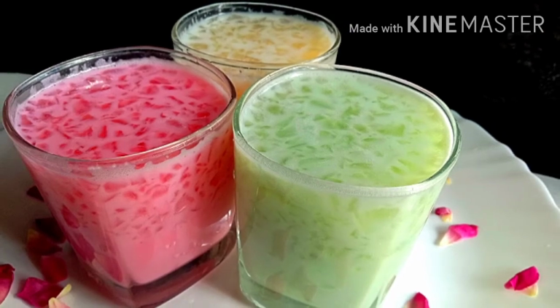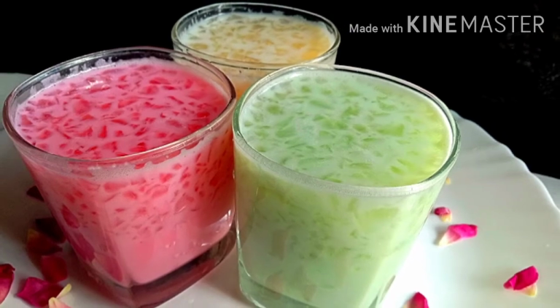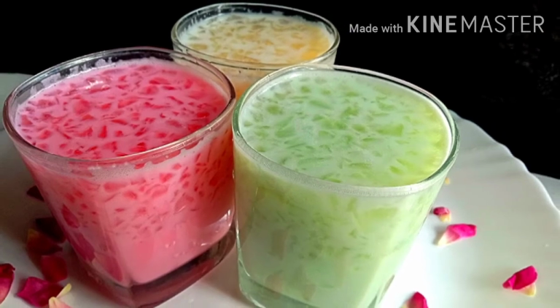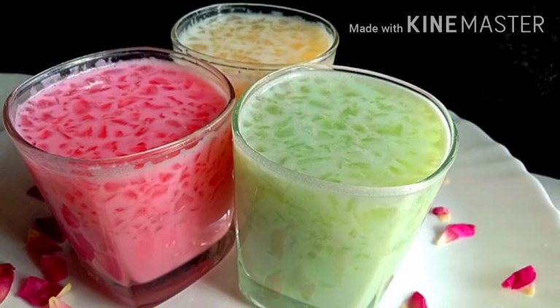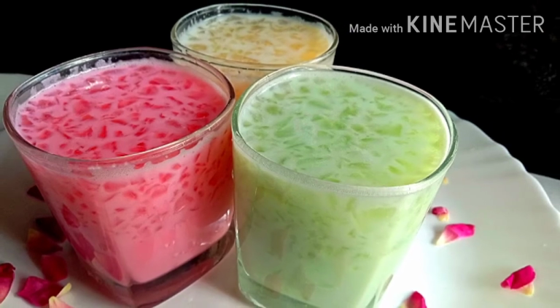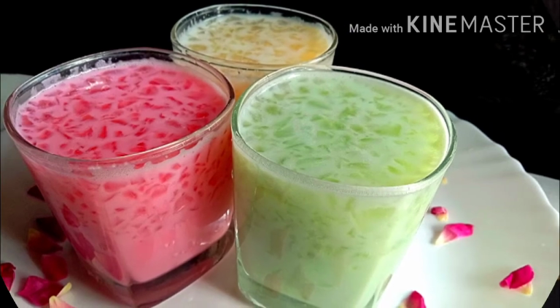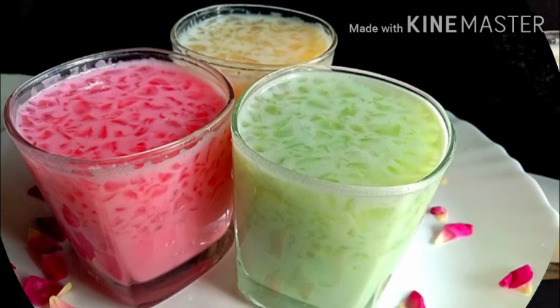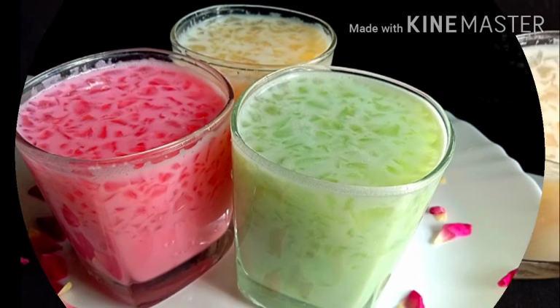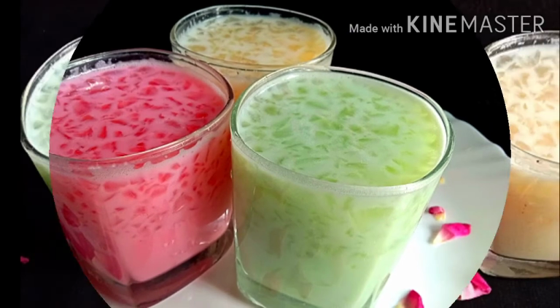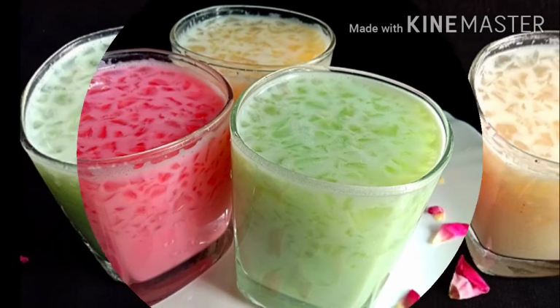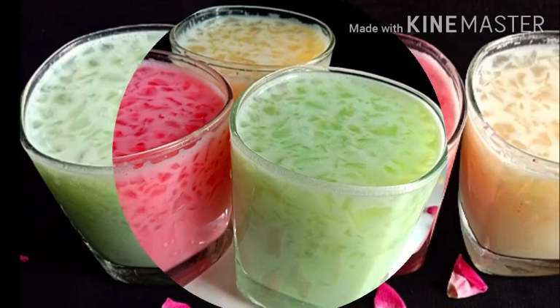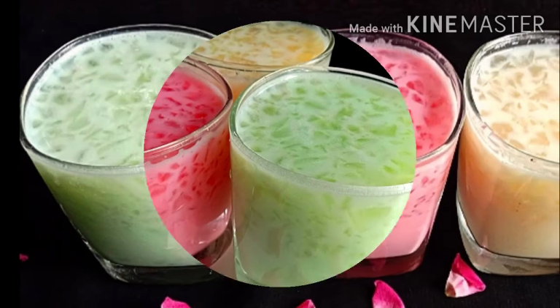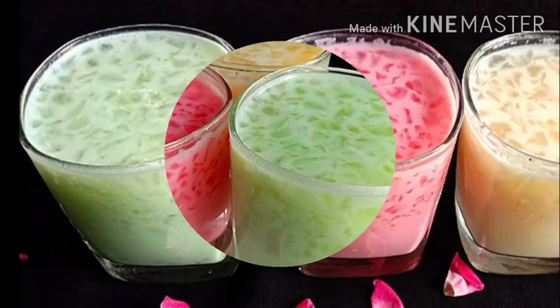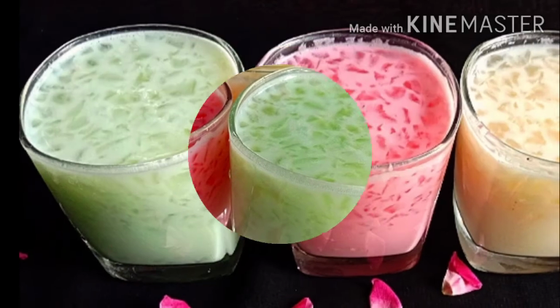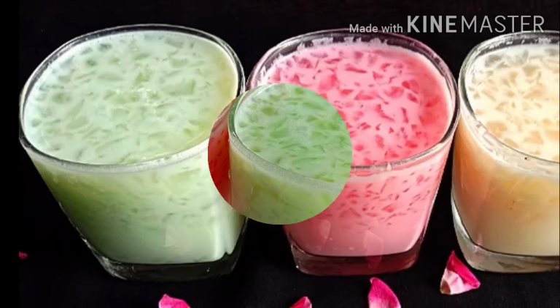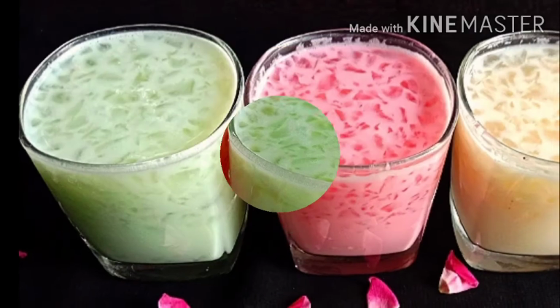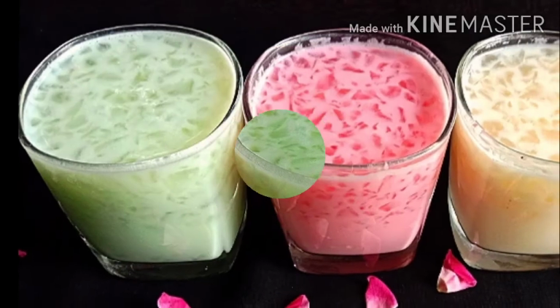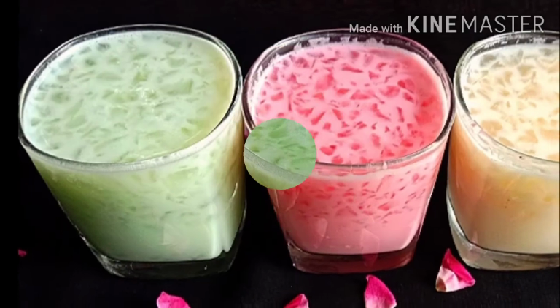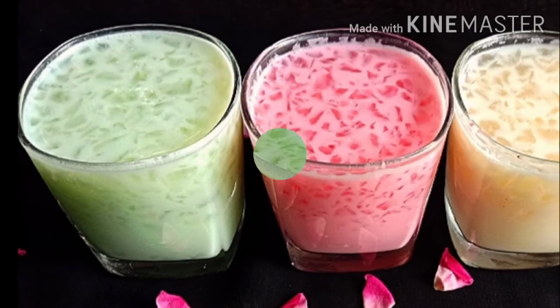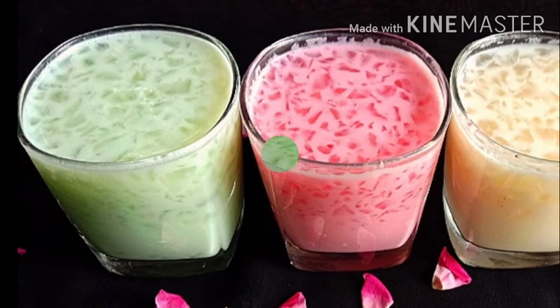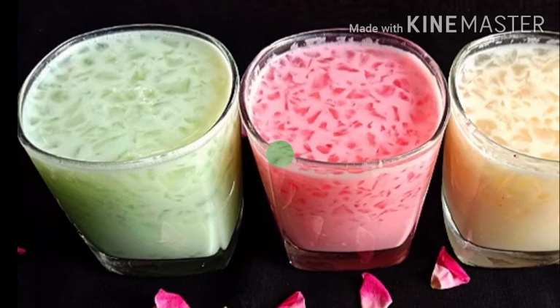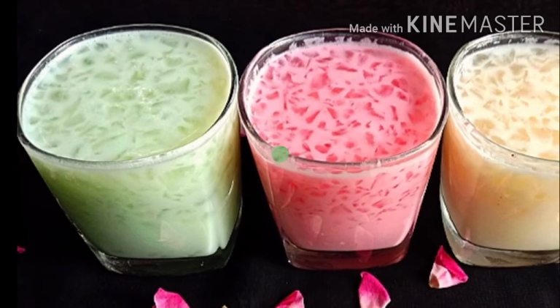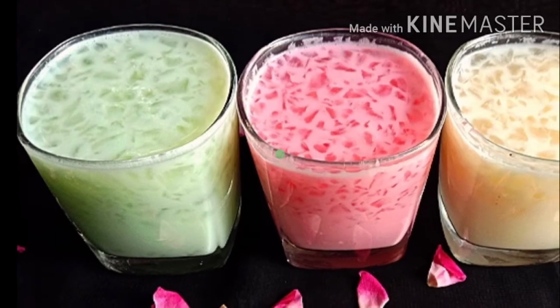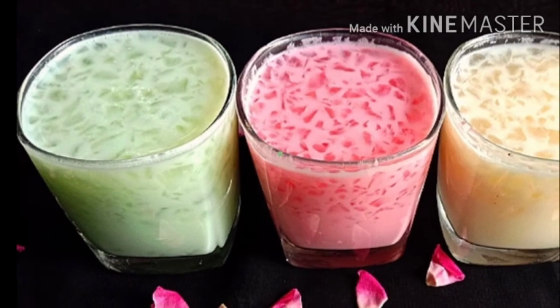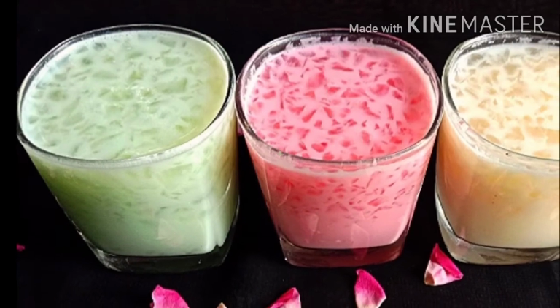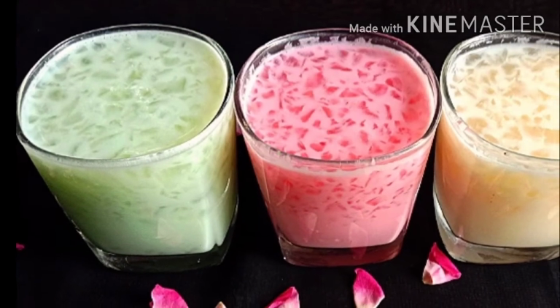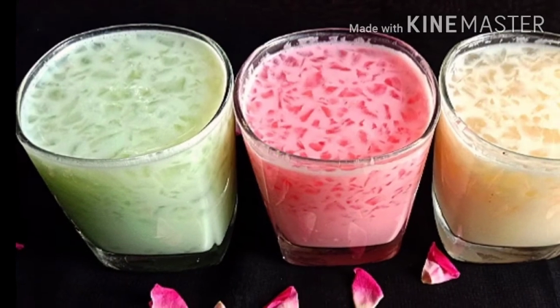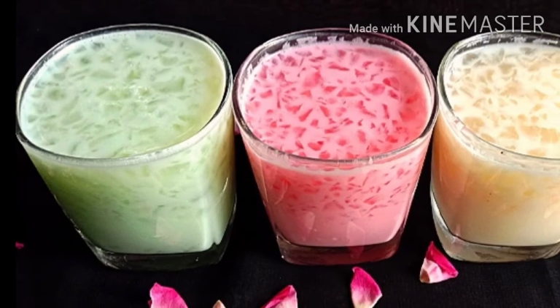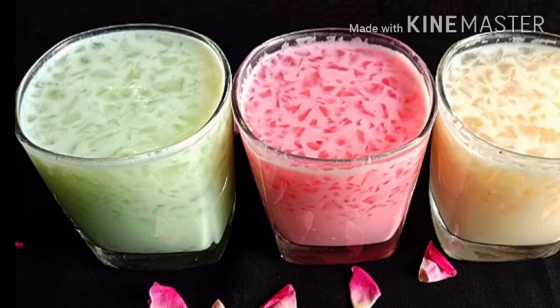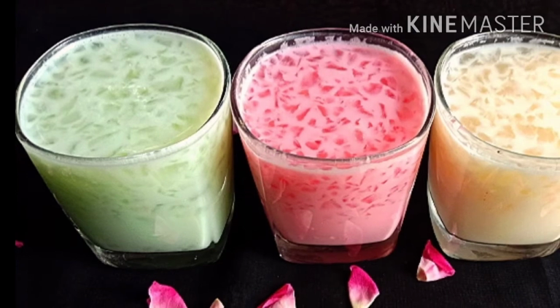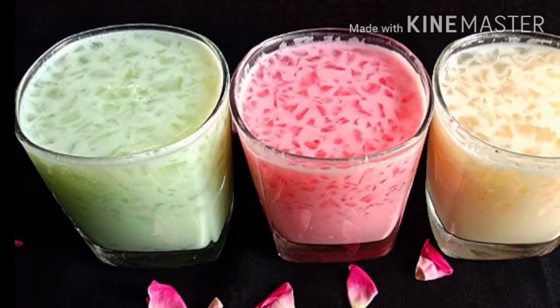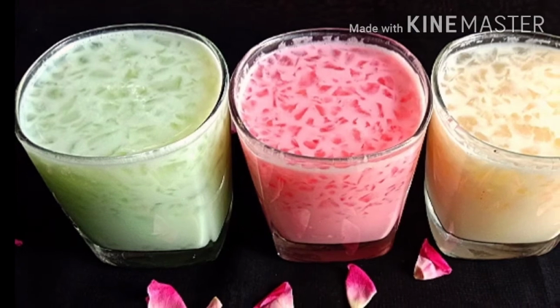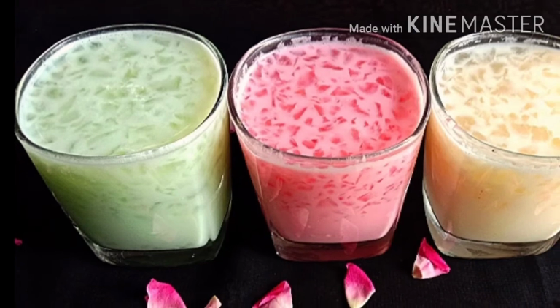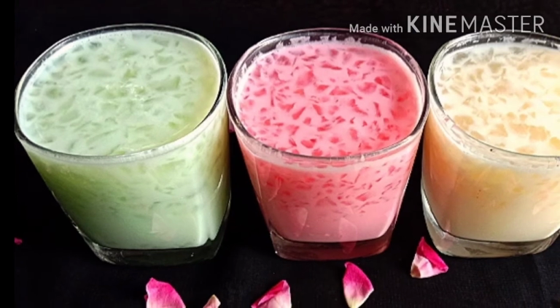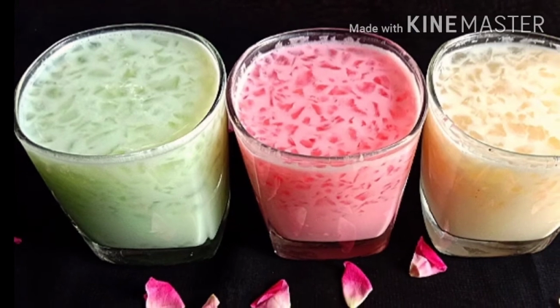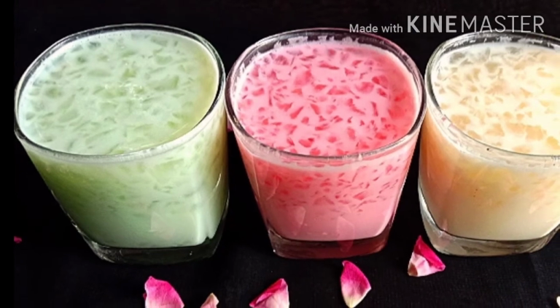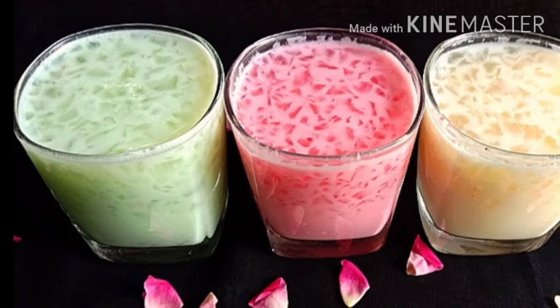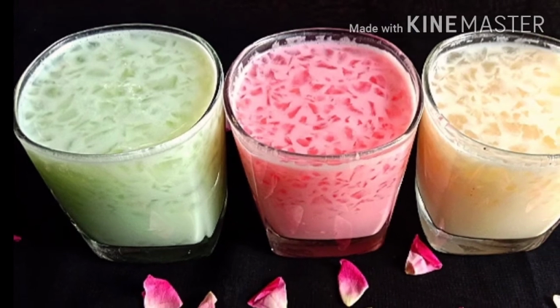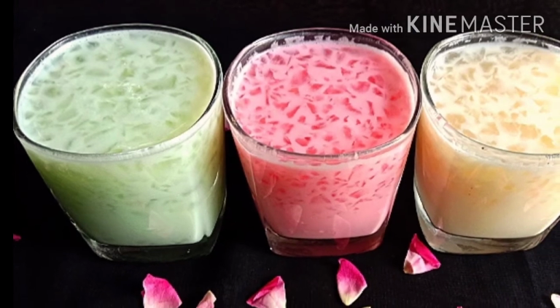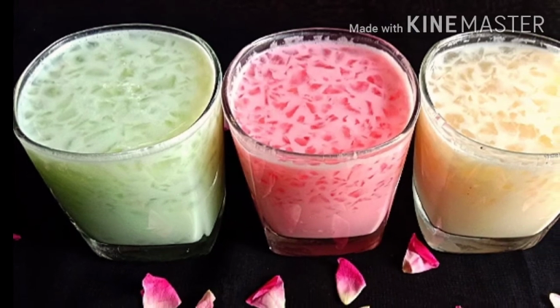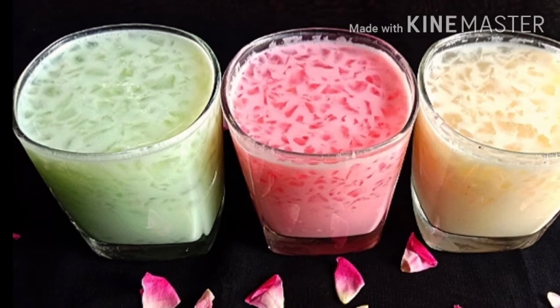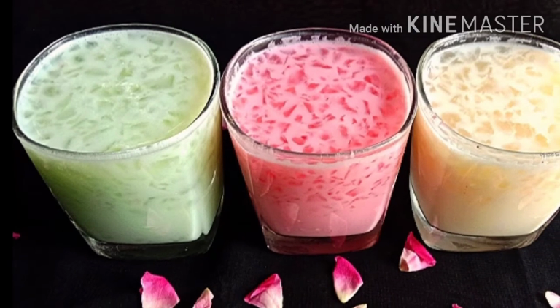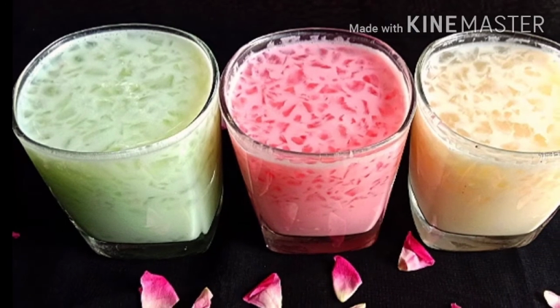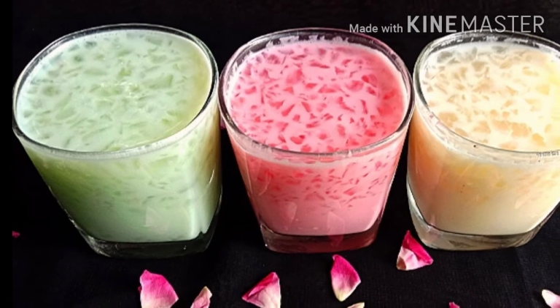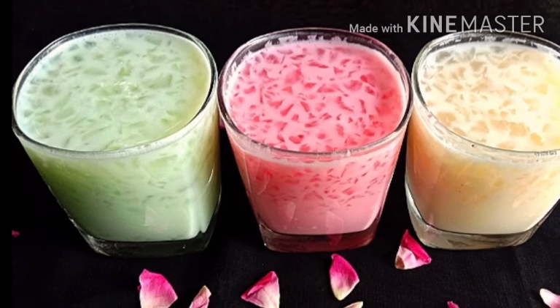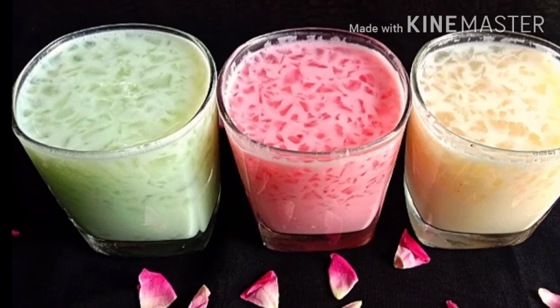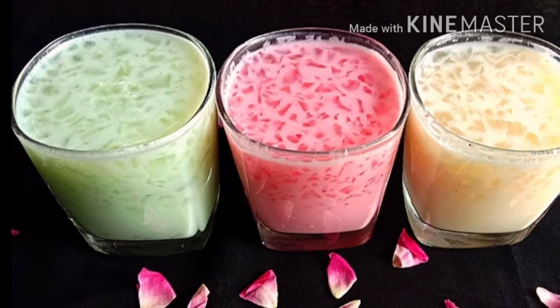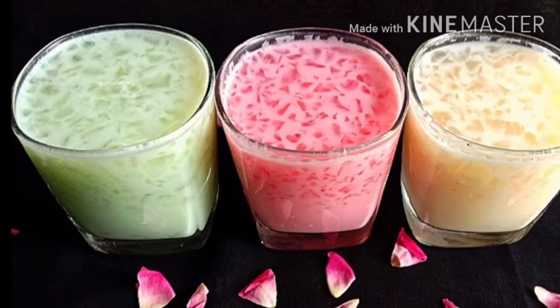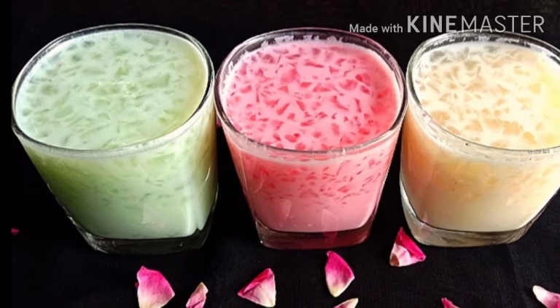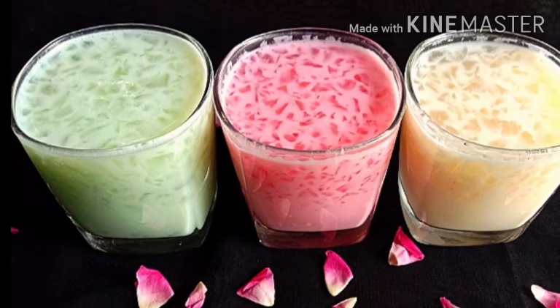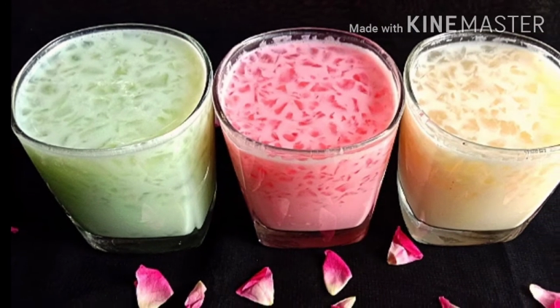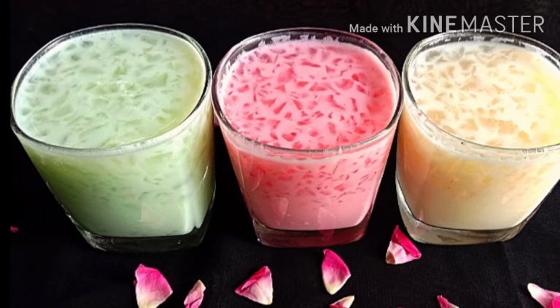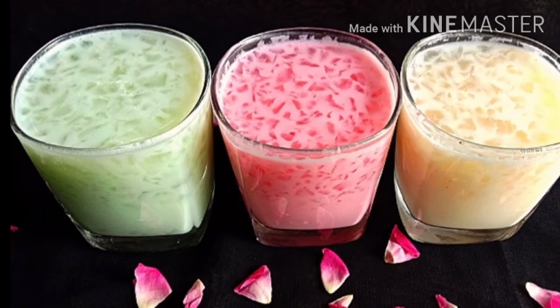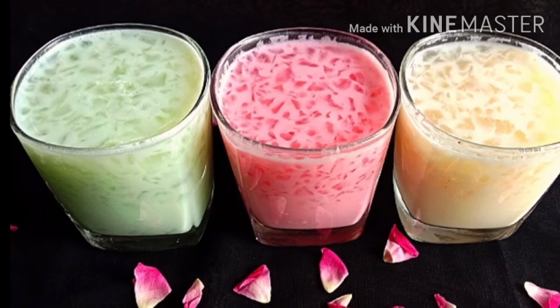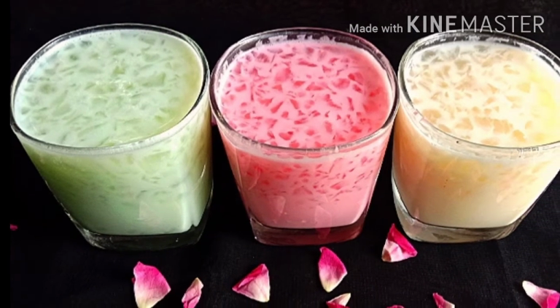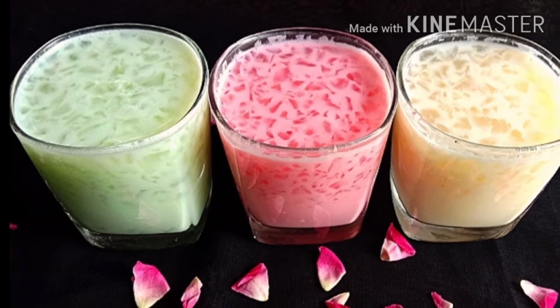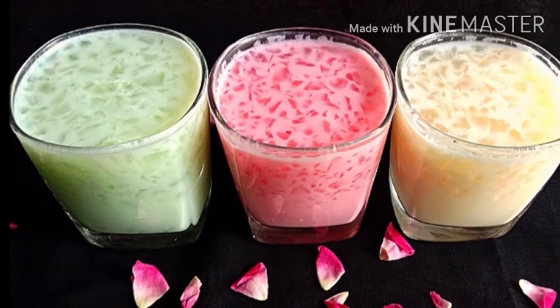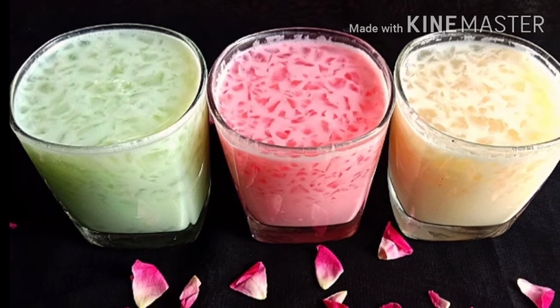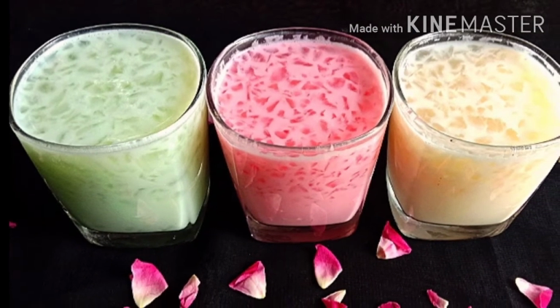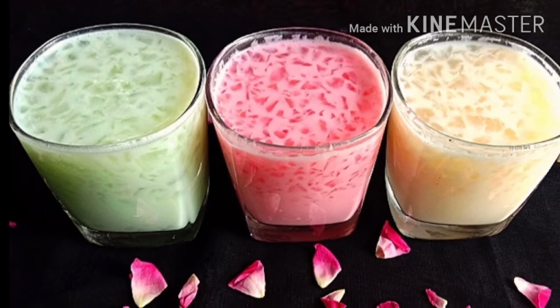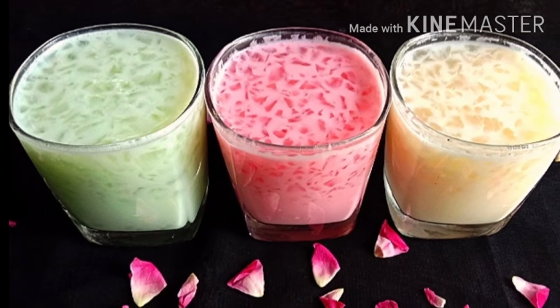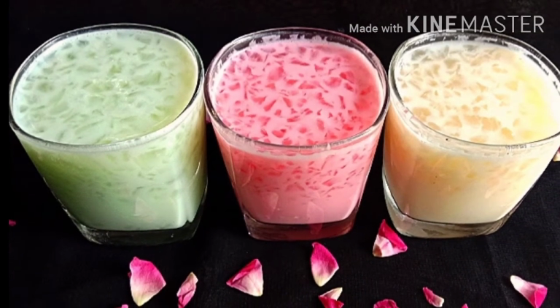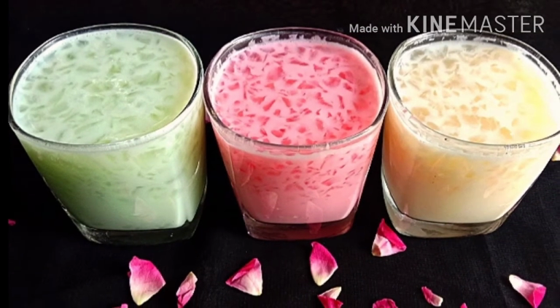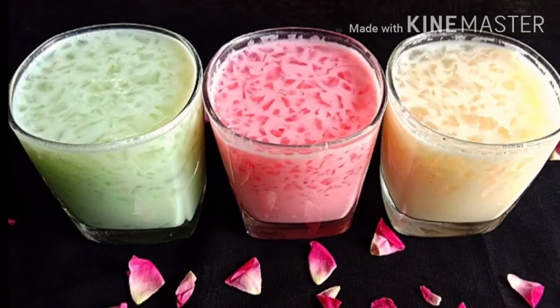we have 3 types of juice. It's easy to make this juice. Let's see how the juice is doing.